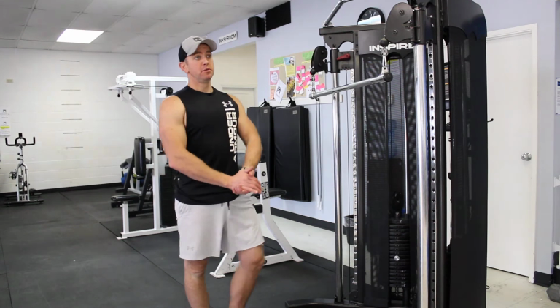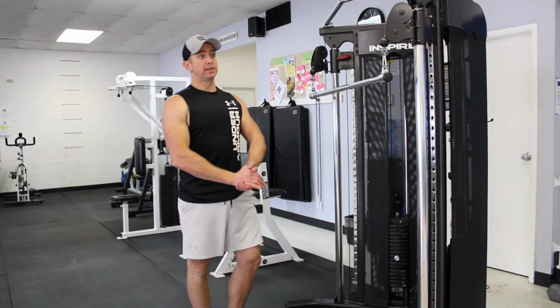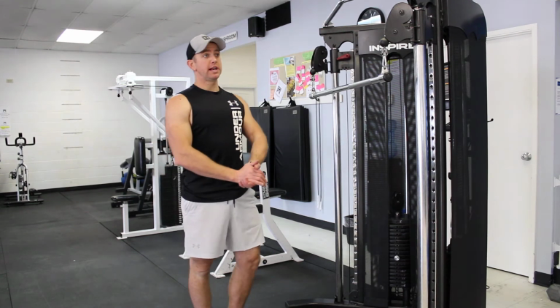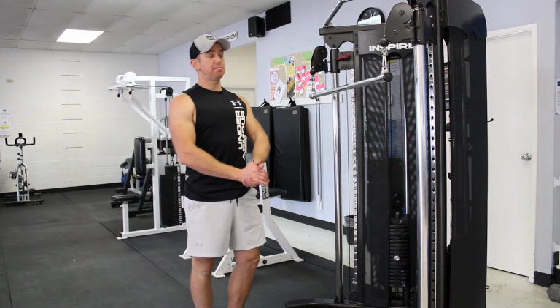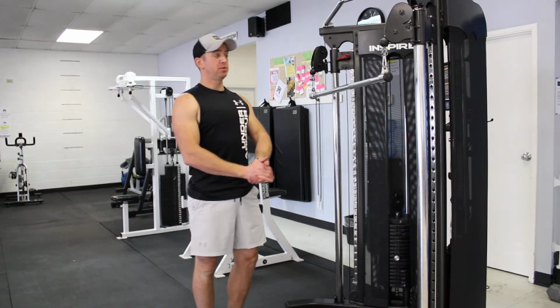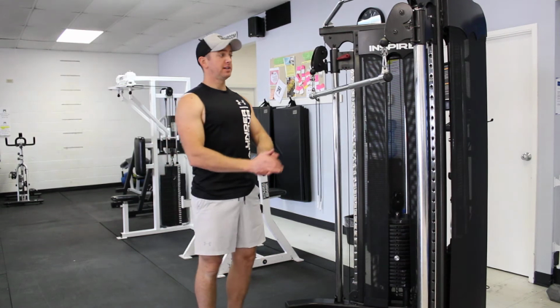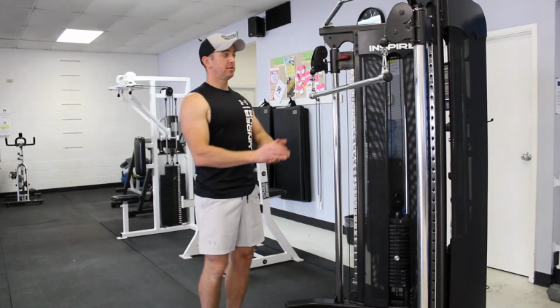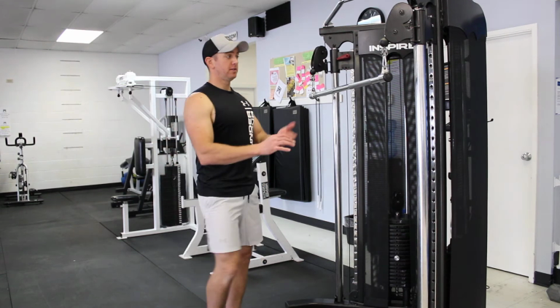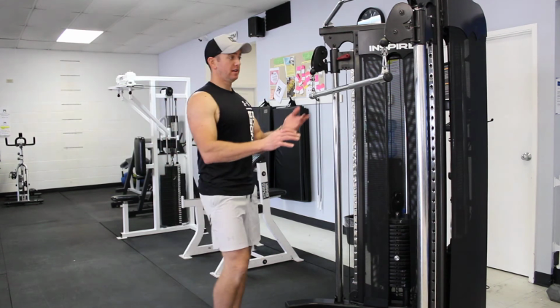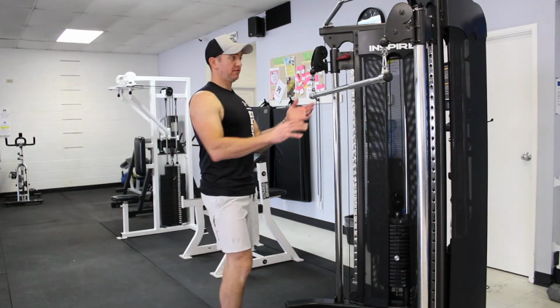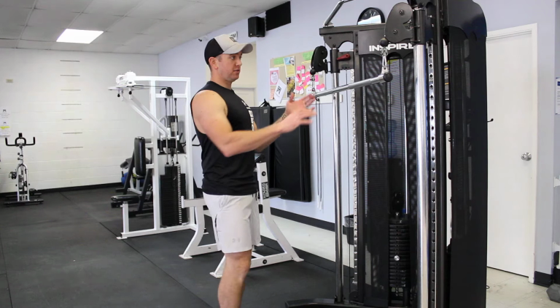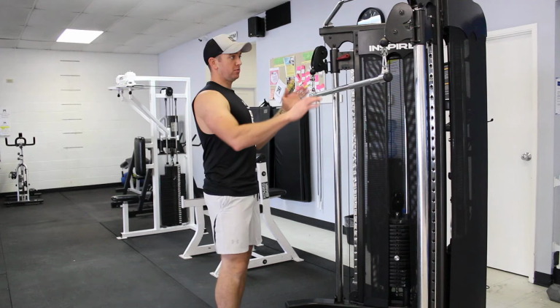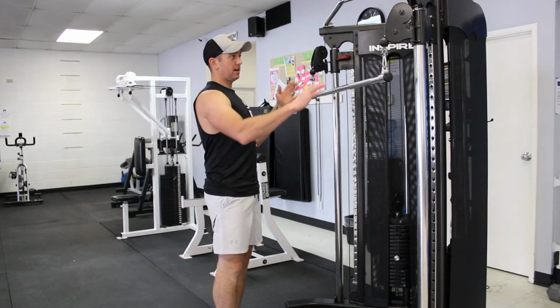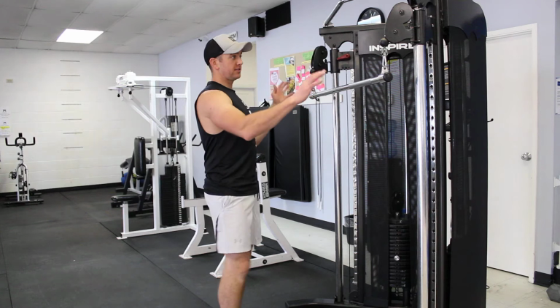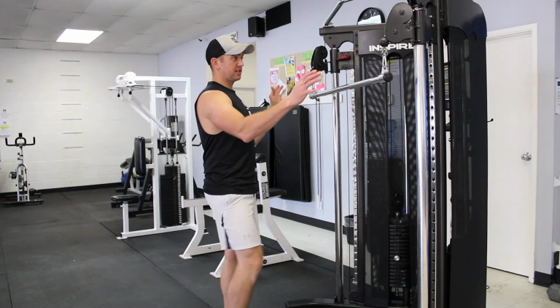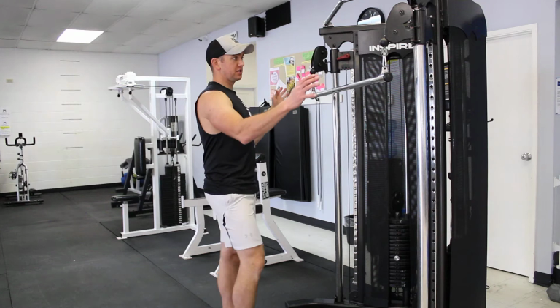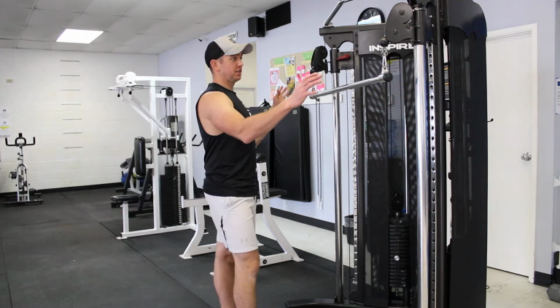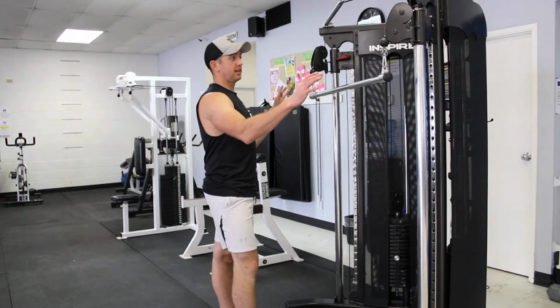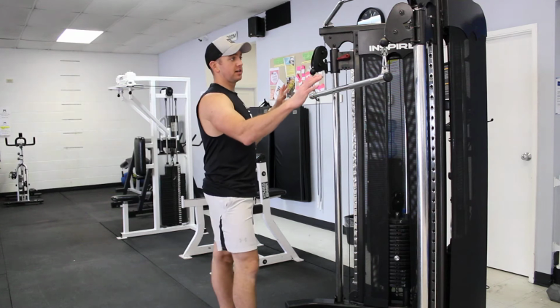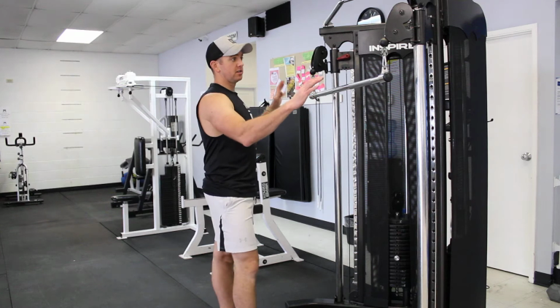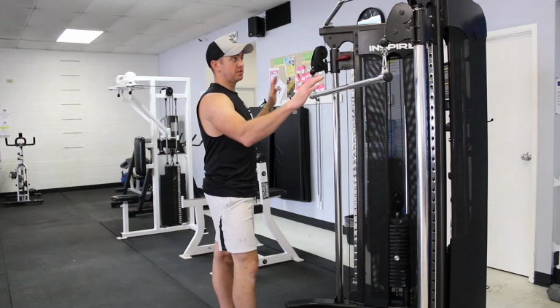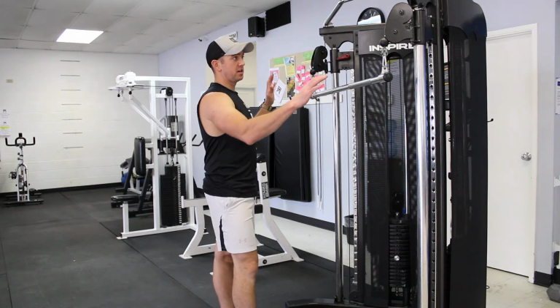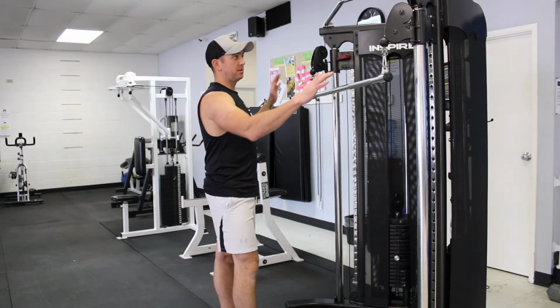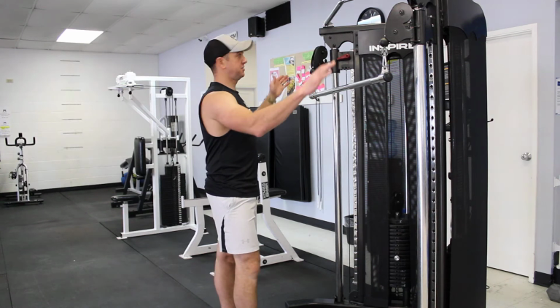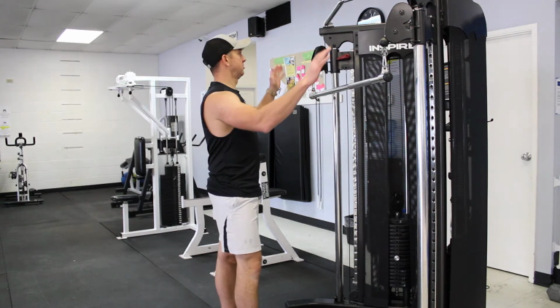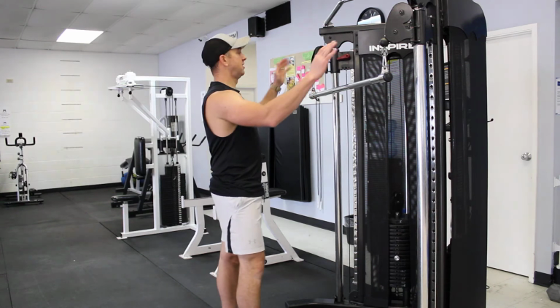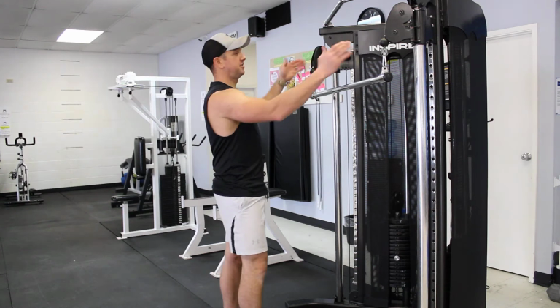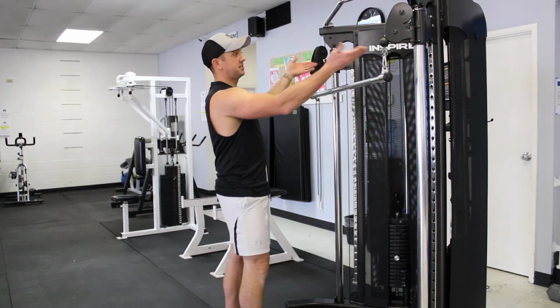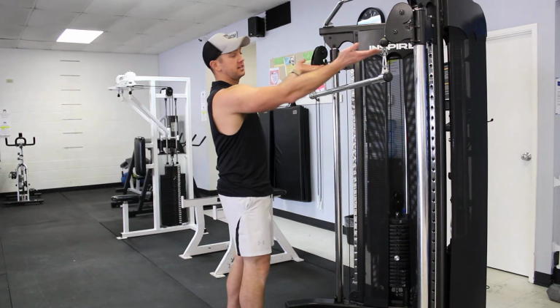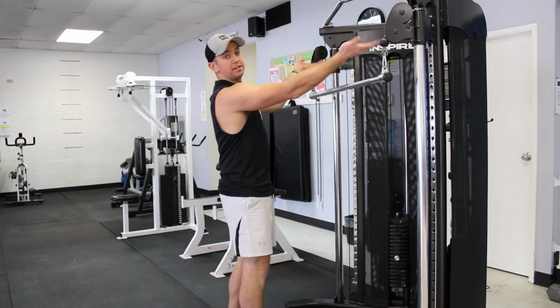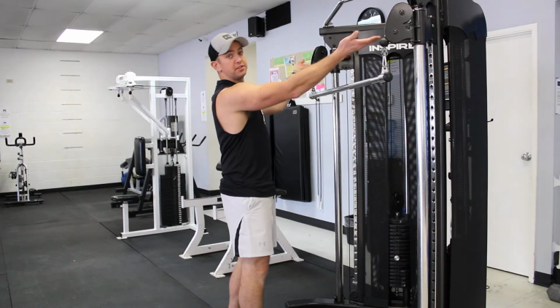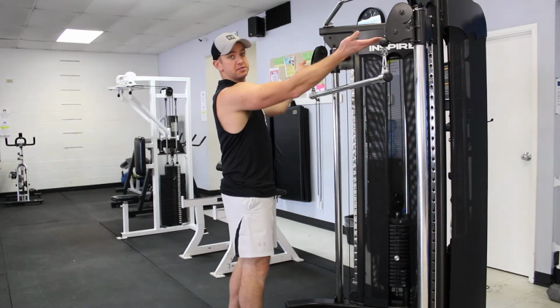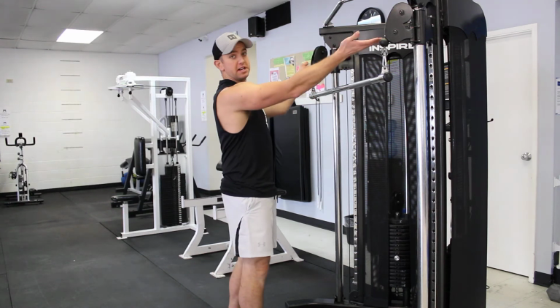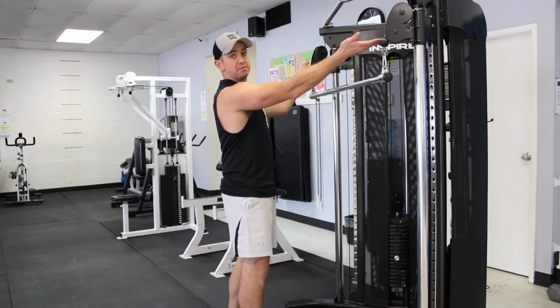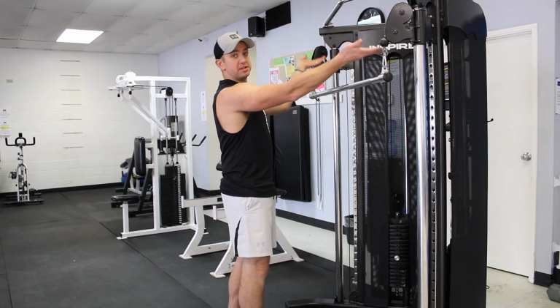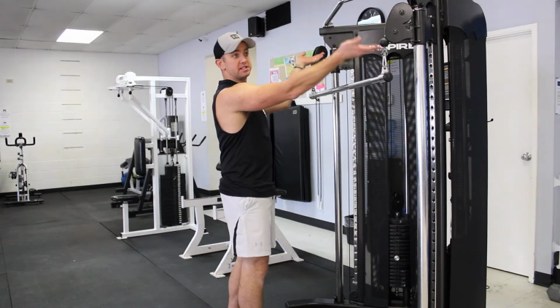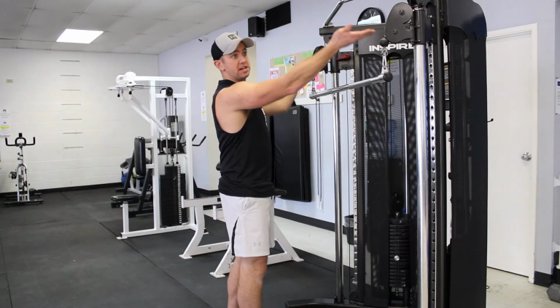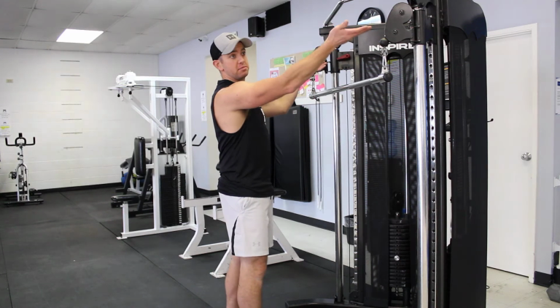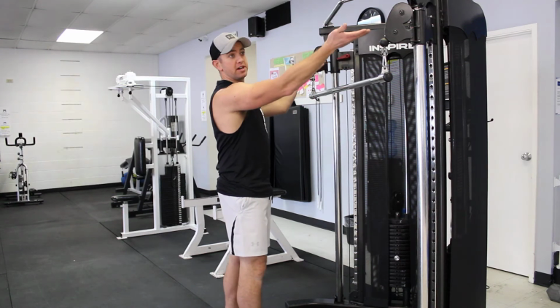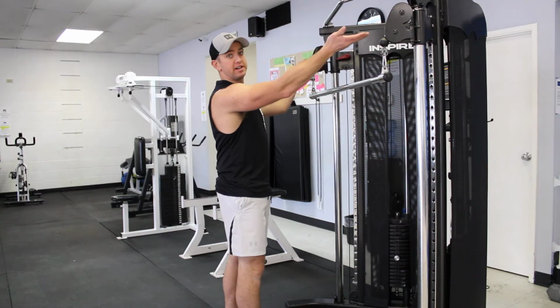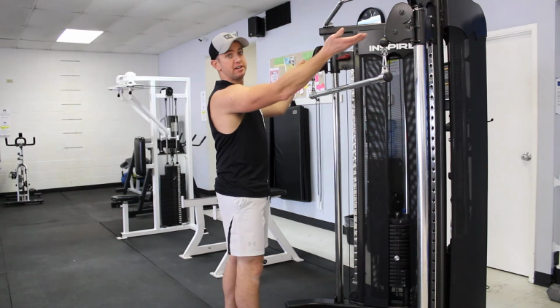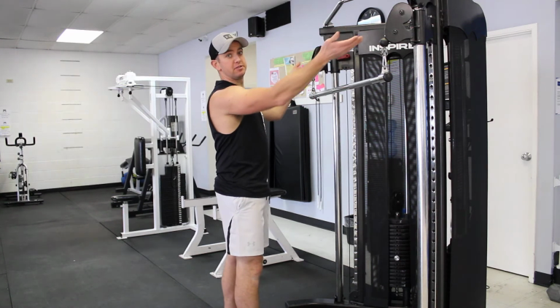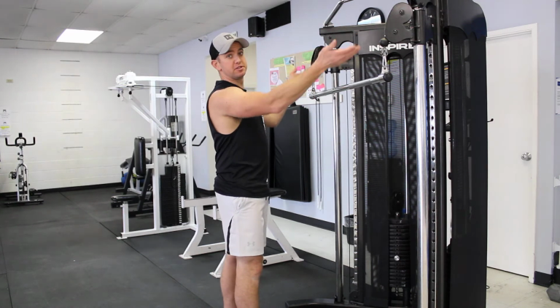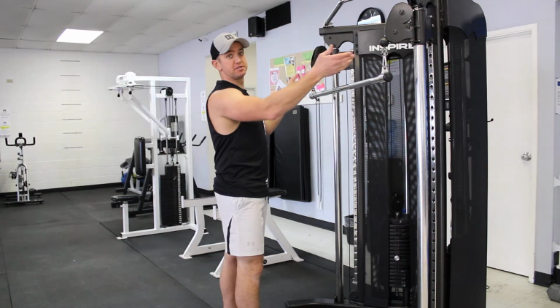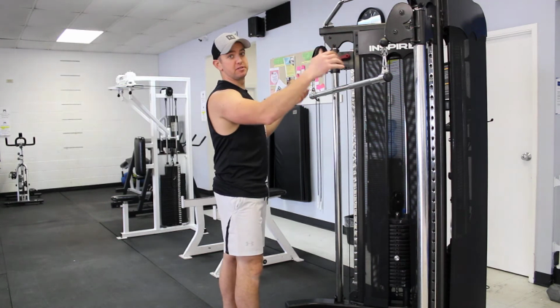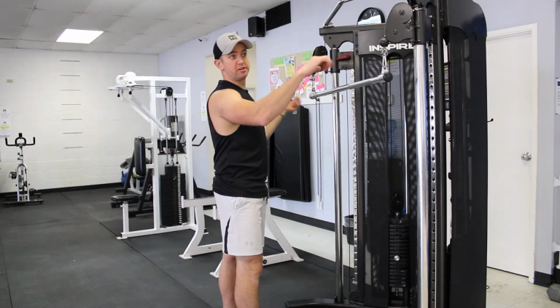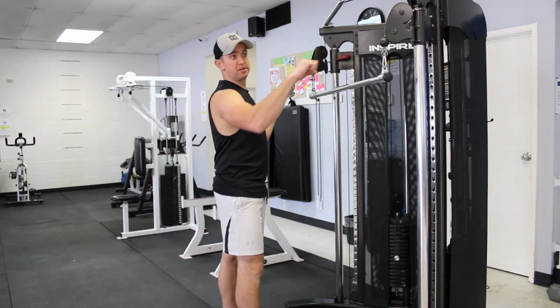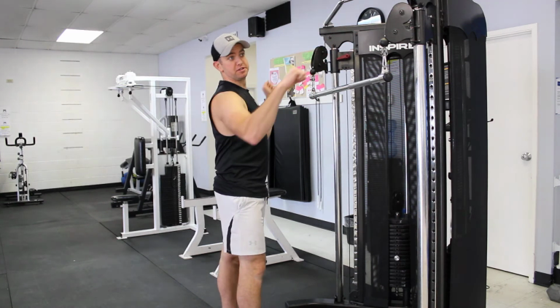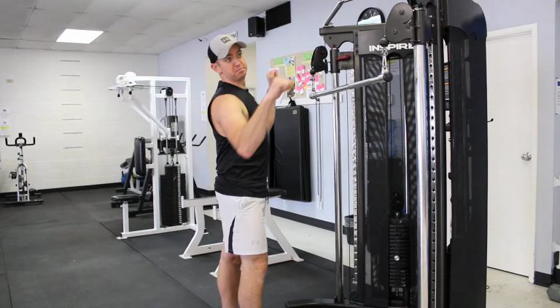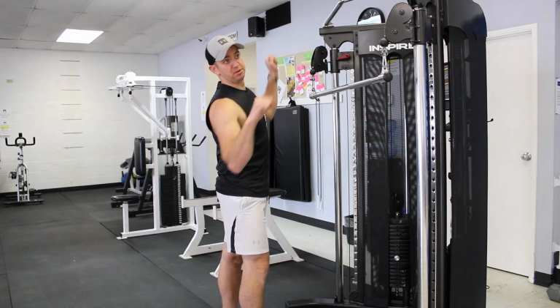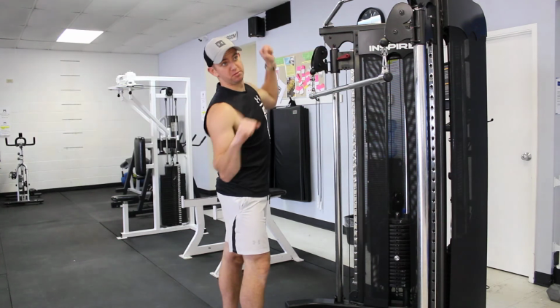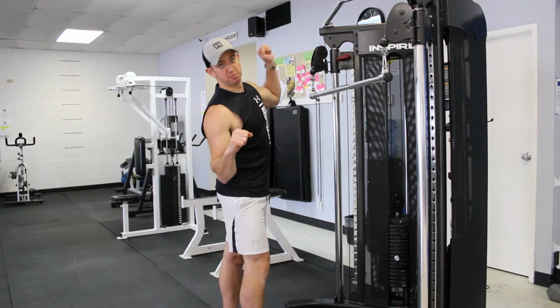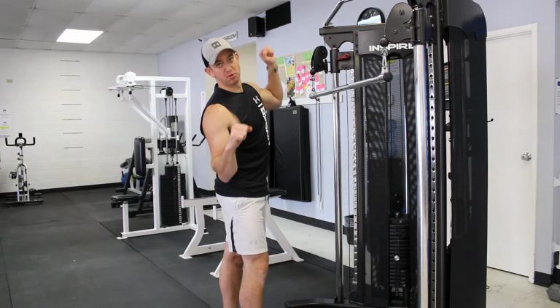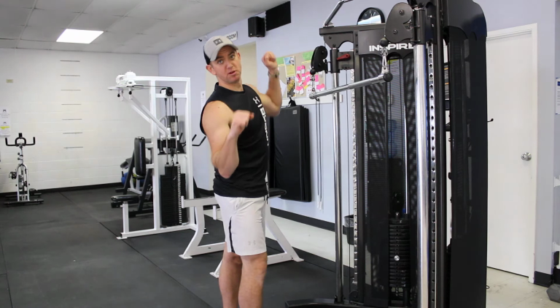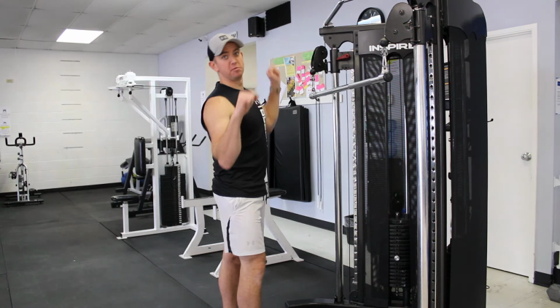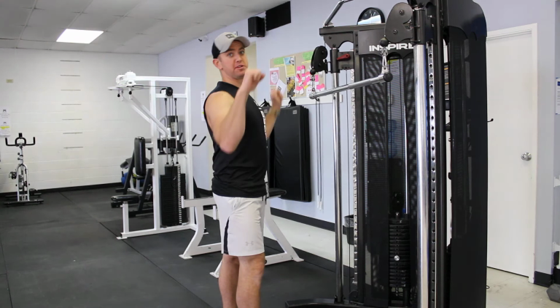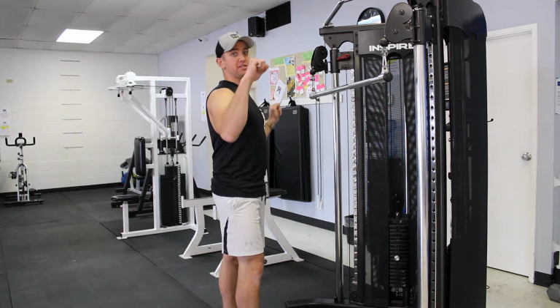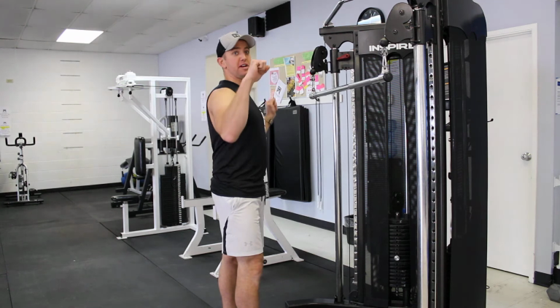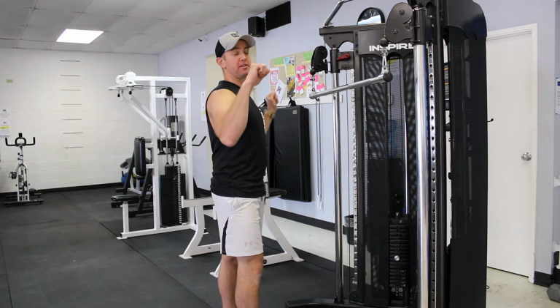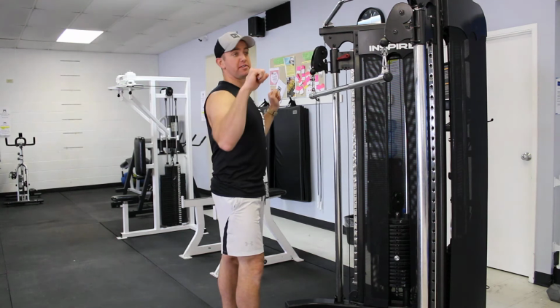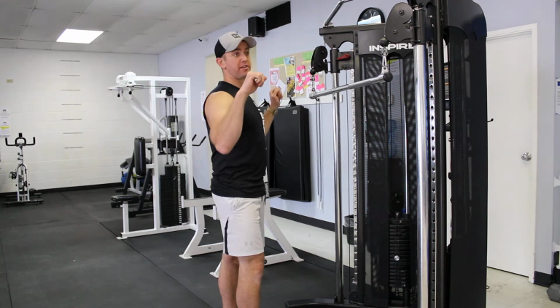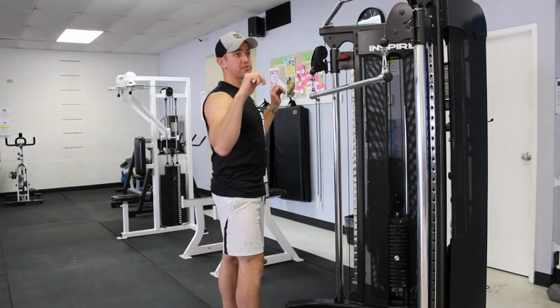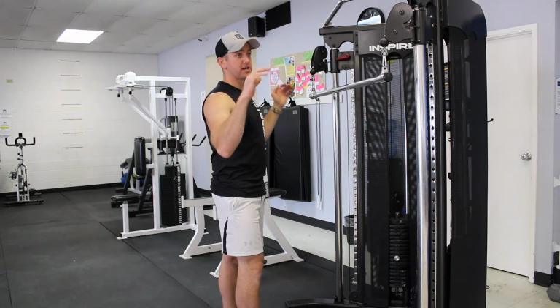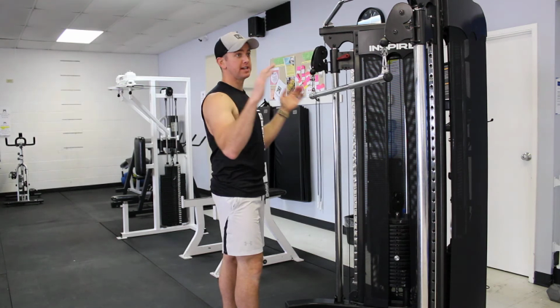With a lat pull down, if you have a station like ours, you've got to make sure that they're set up at the same height here, just so that you're not pulling more on one side or the other side.